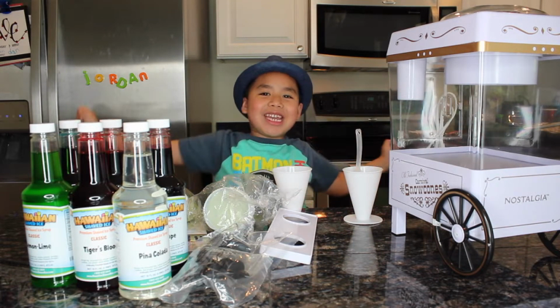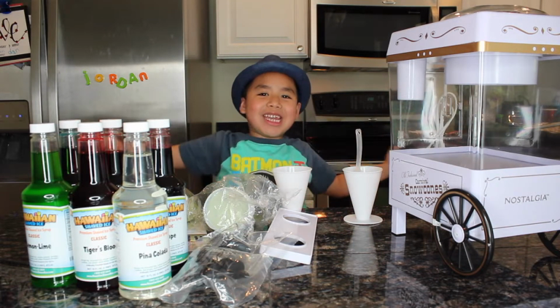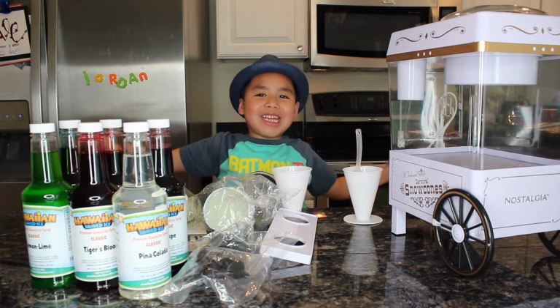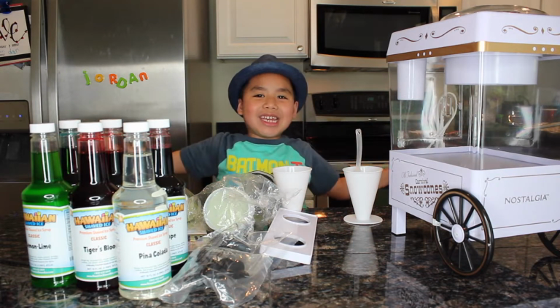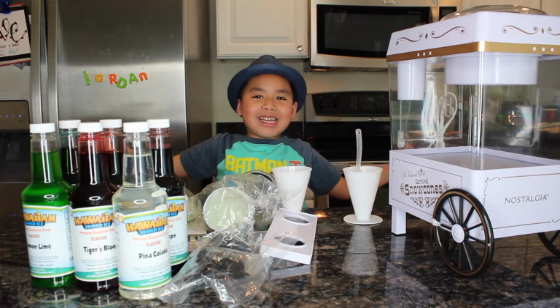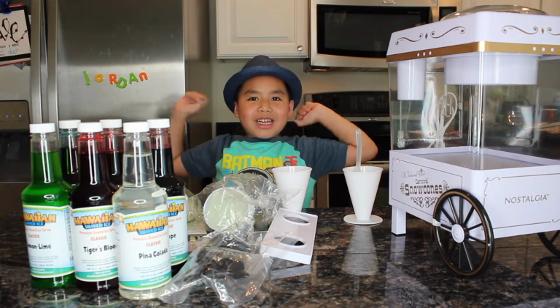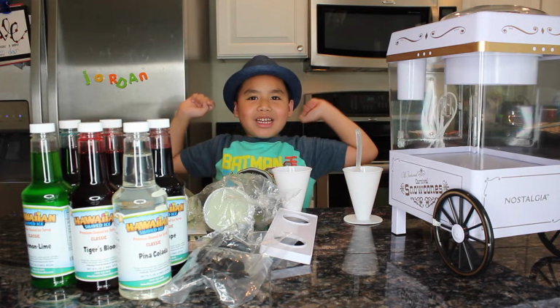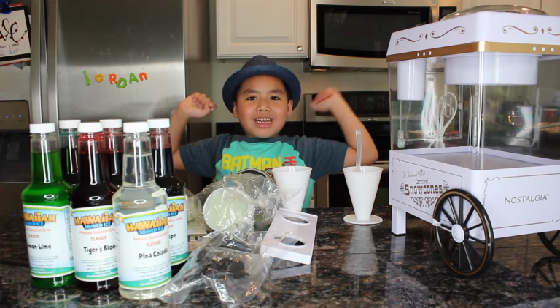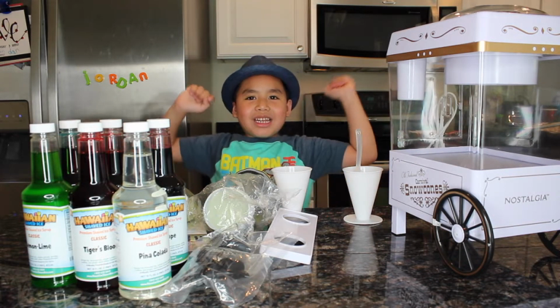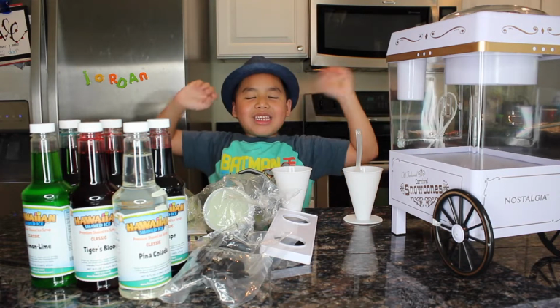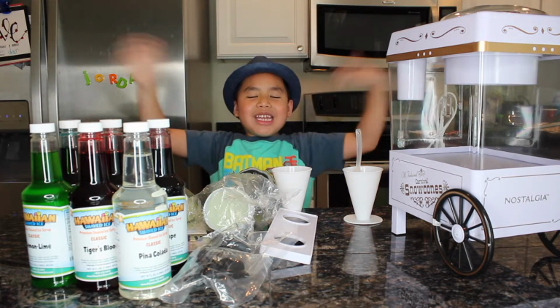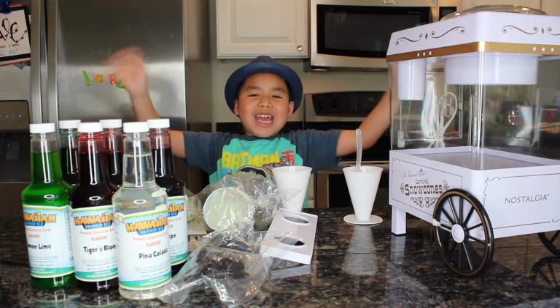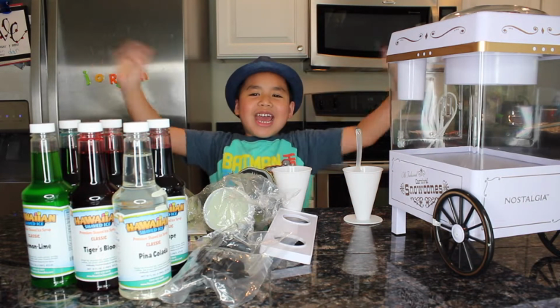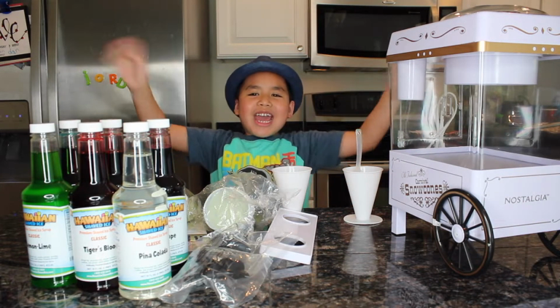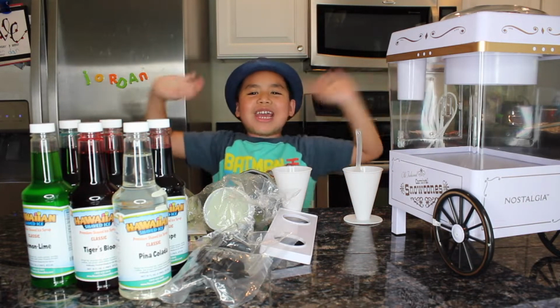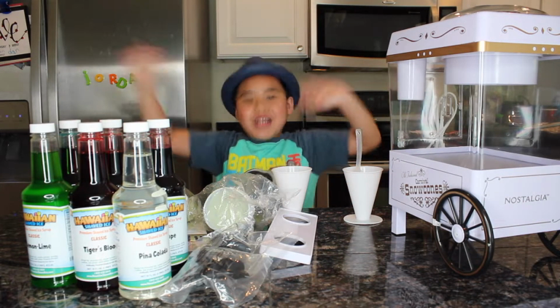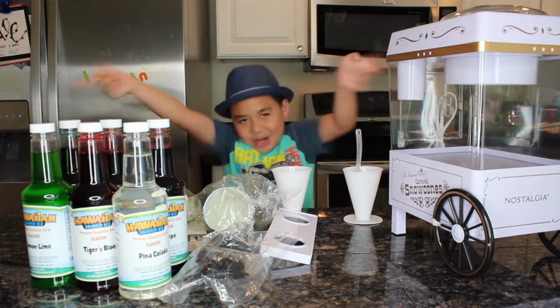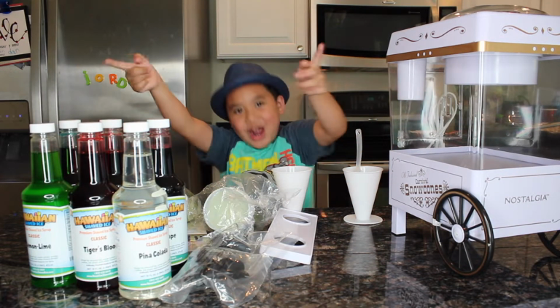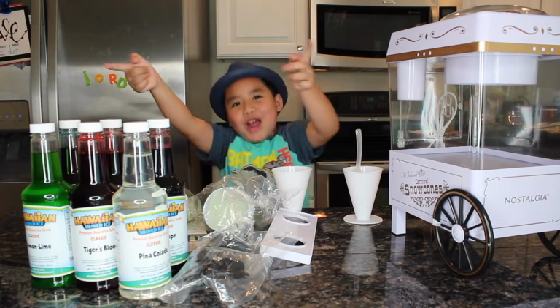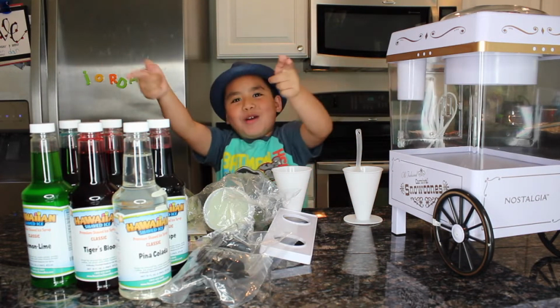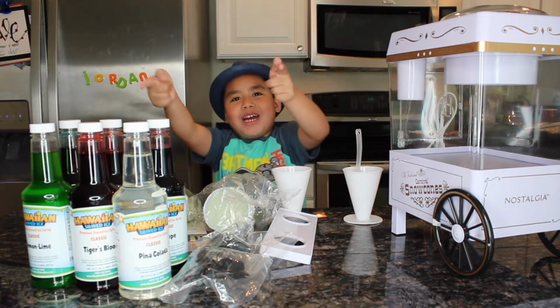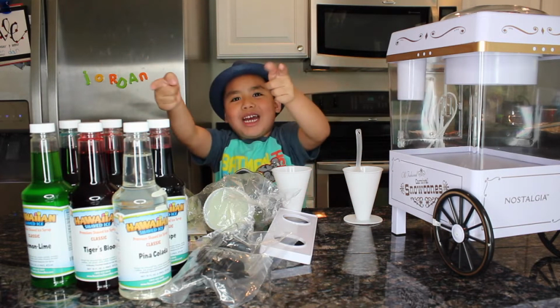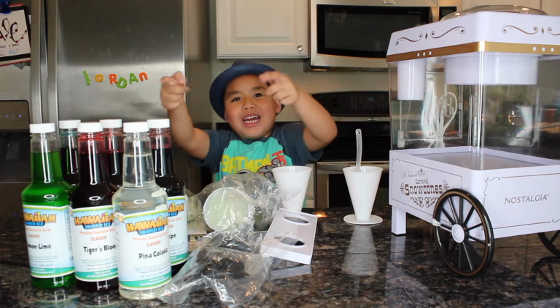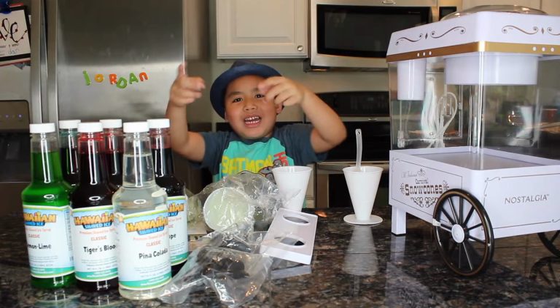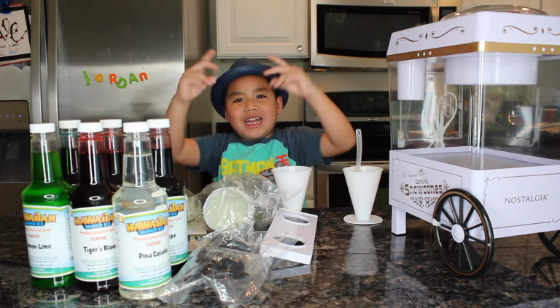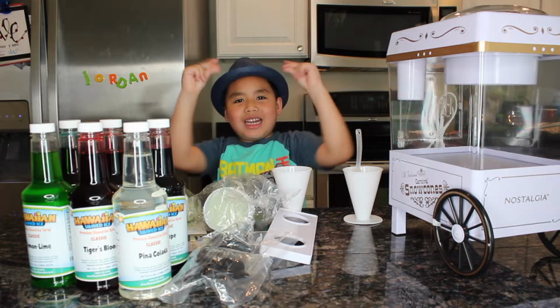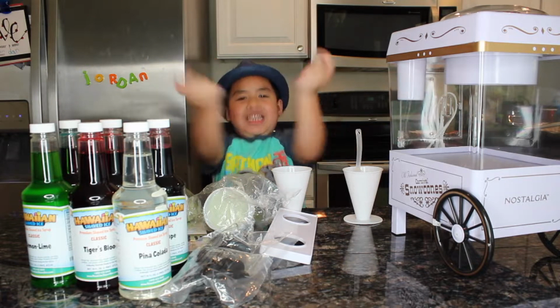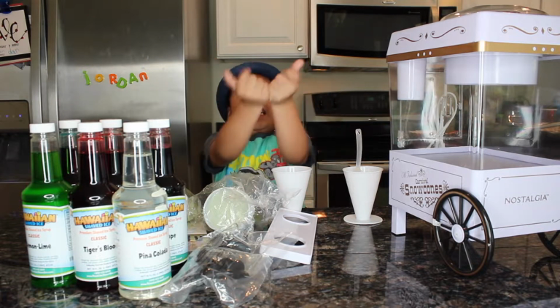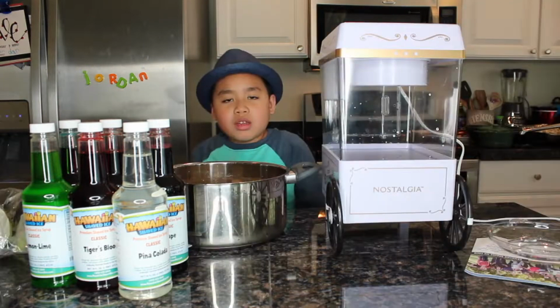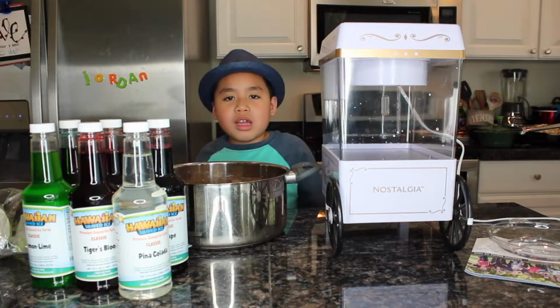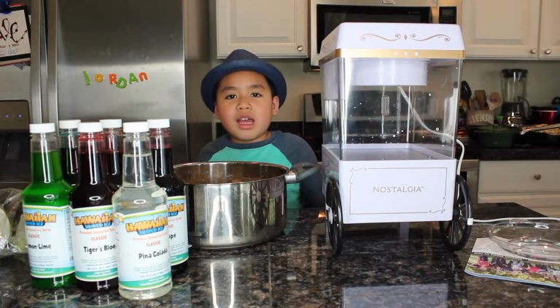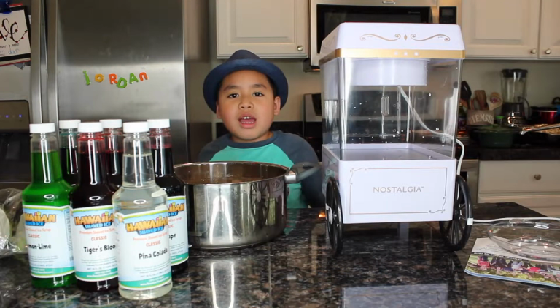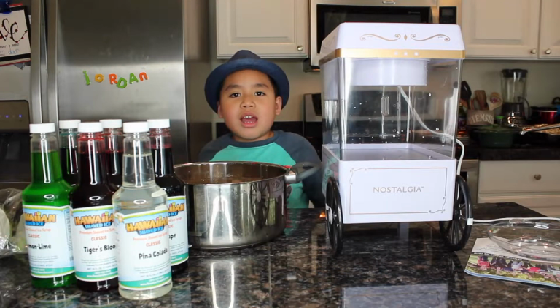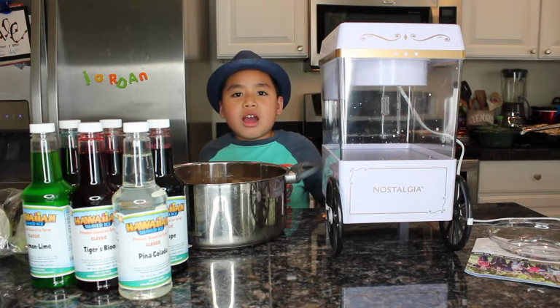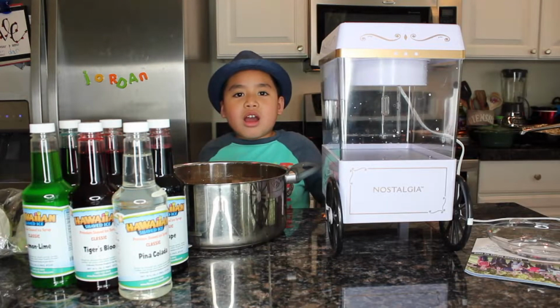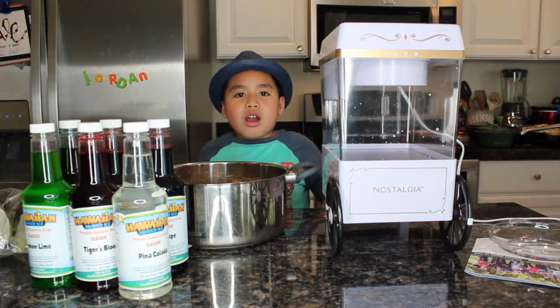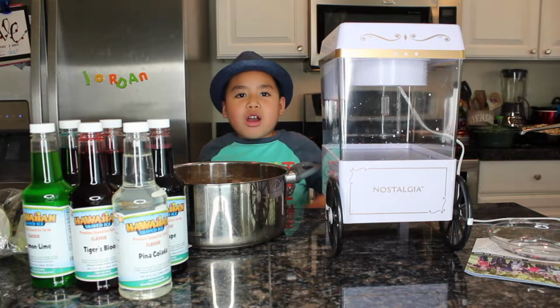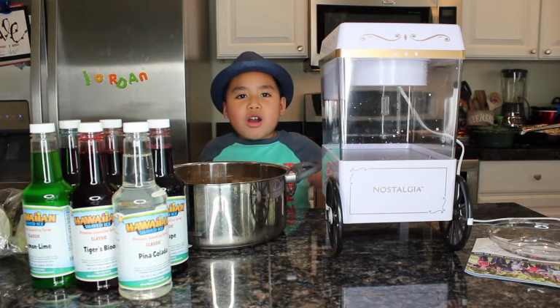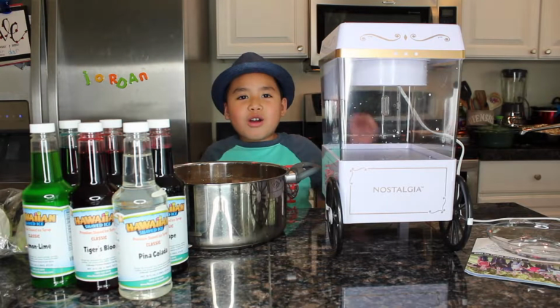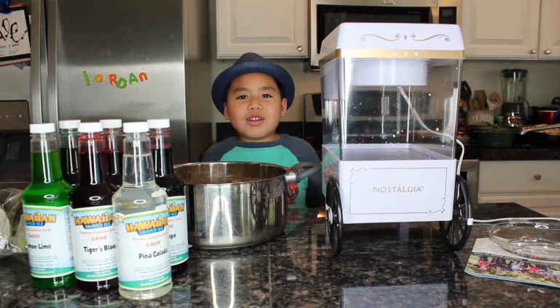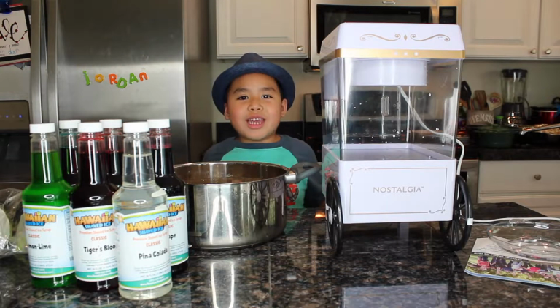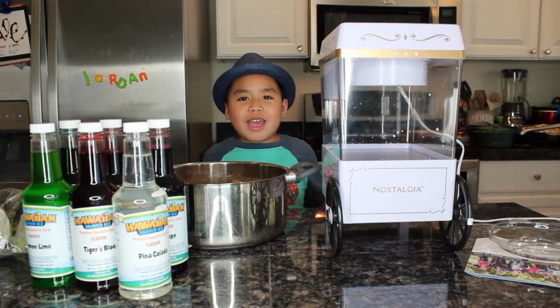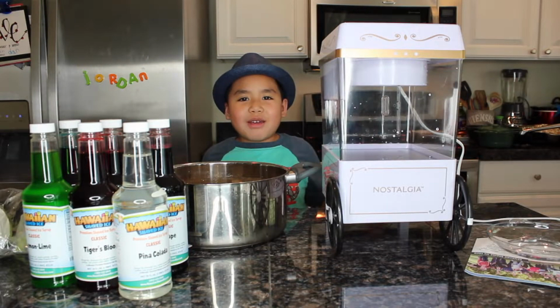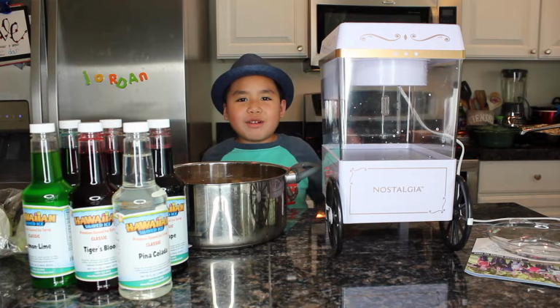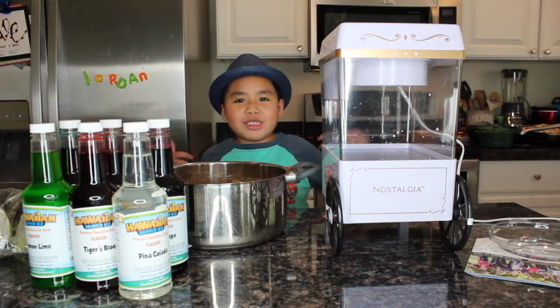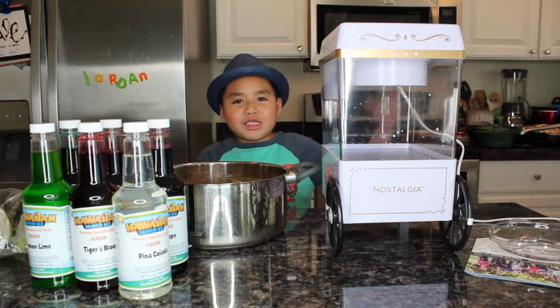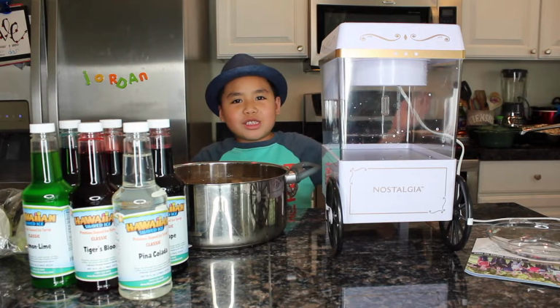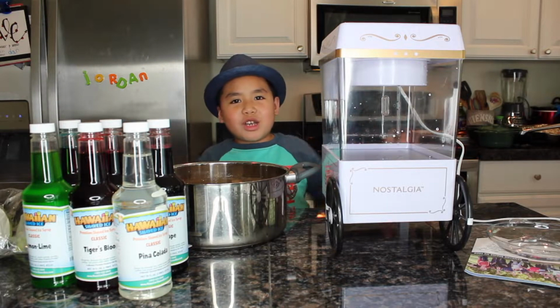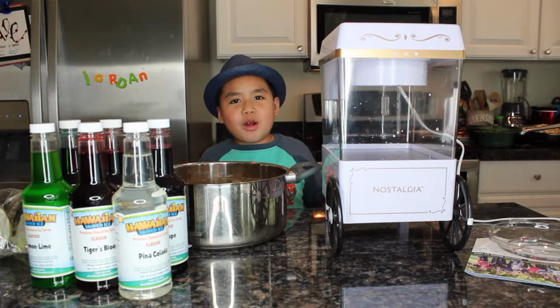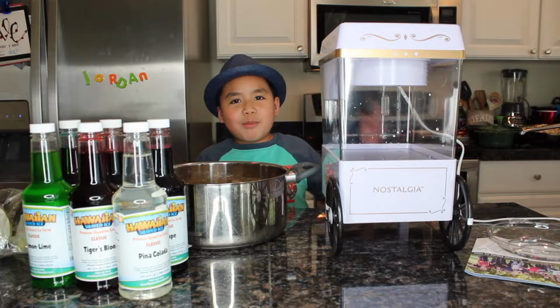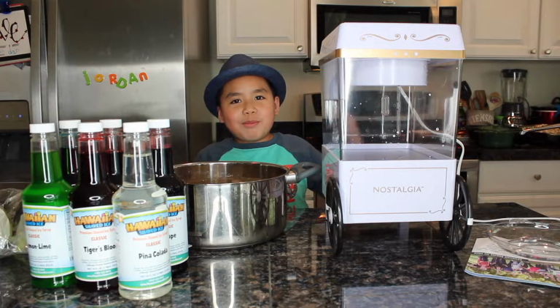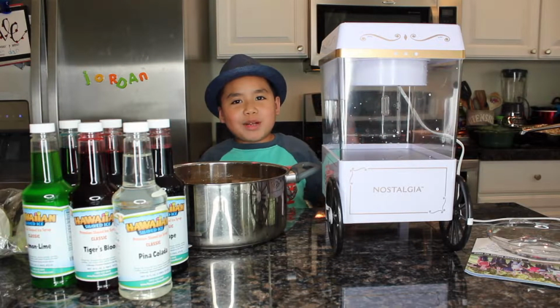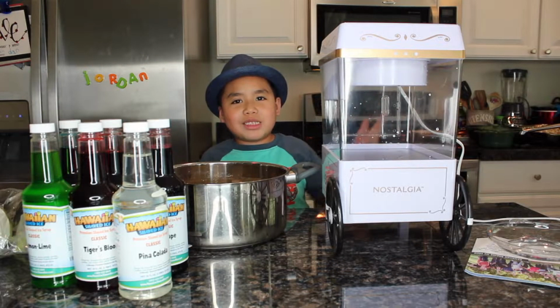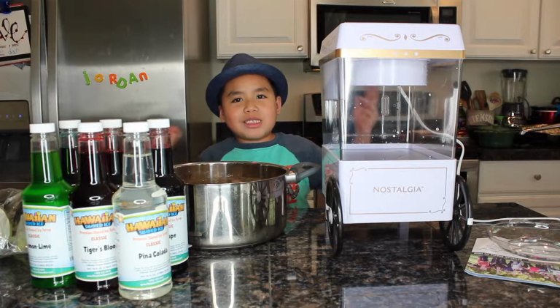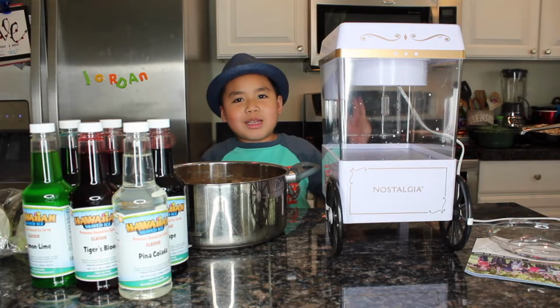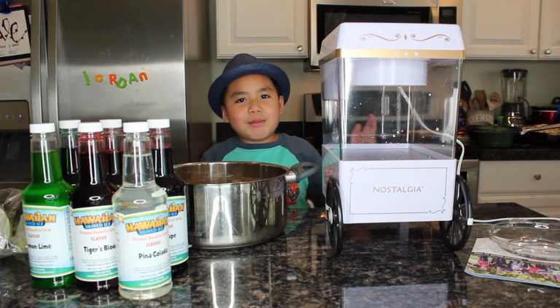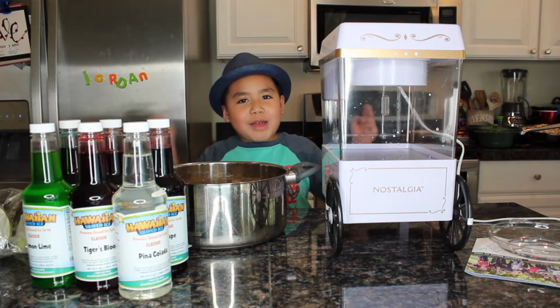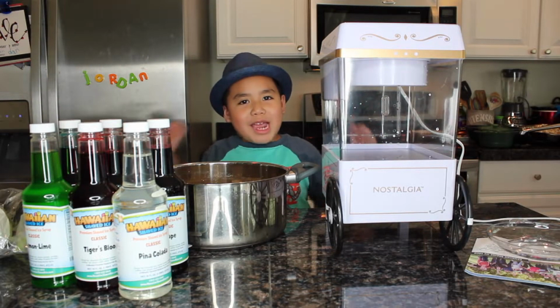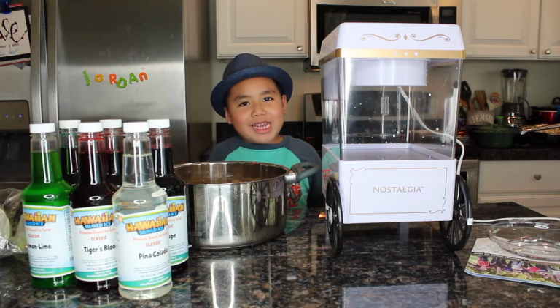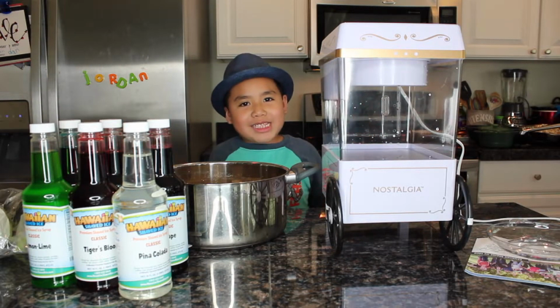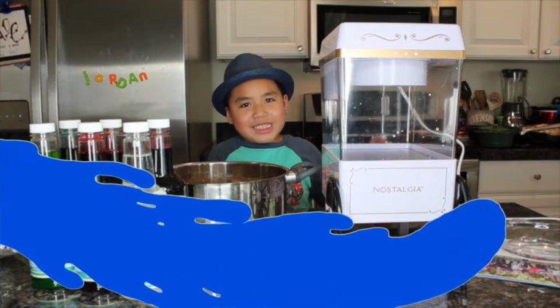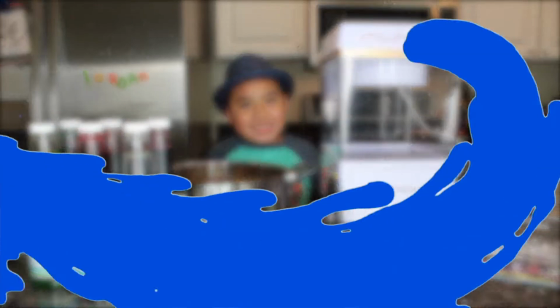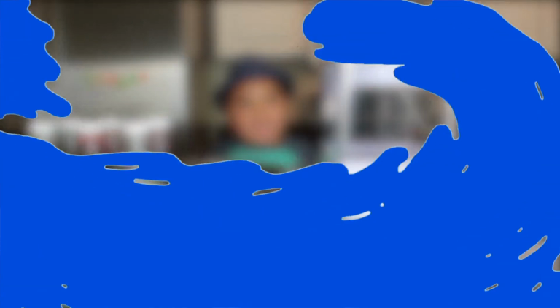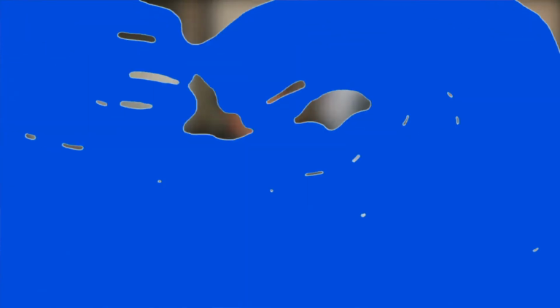Ready? Yay! Go! Okay, let's go put some ice in.